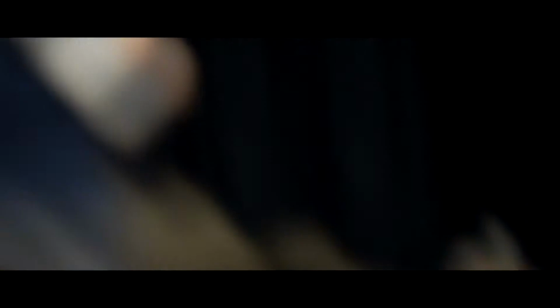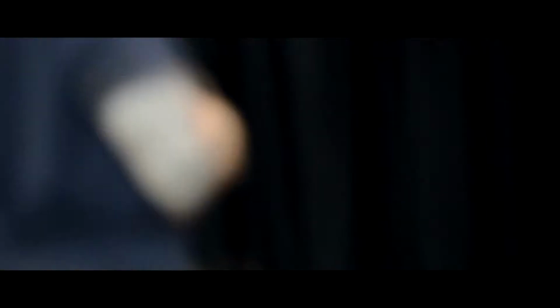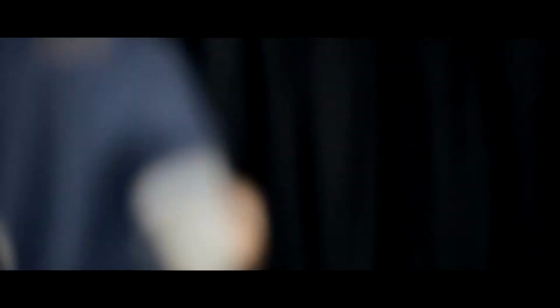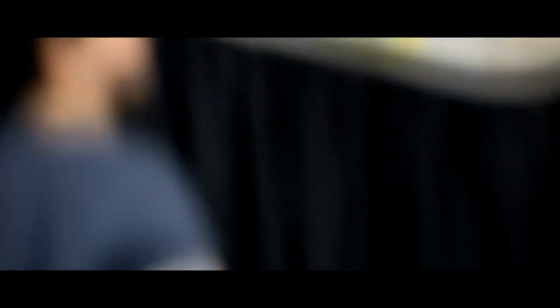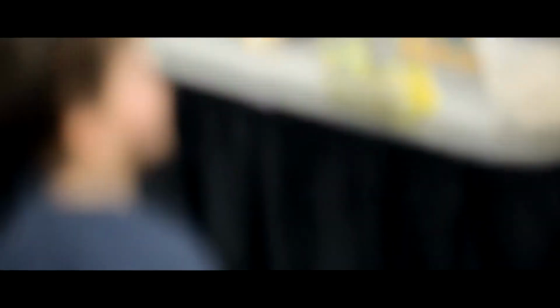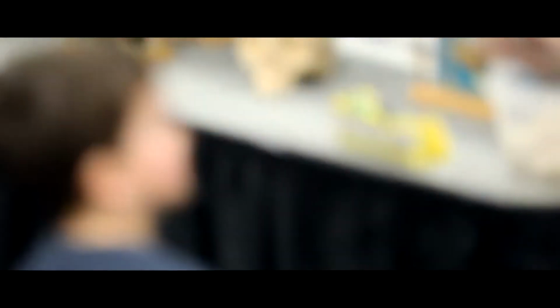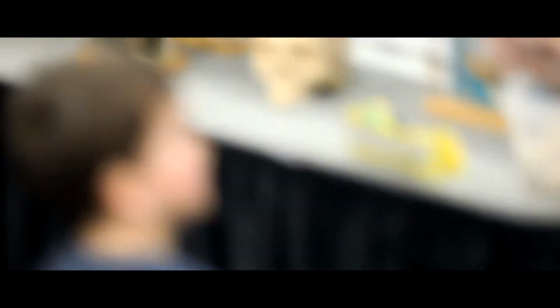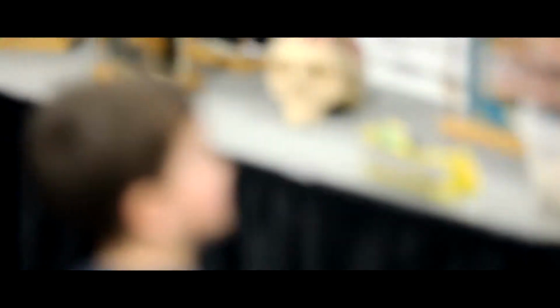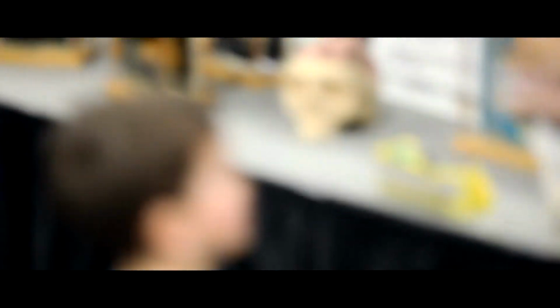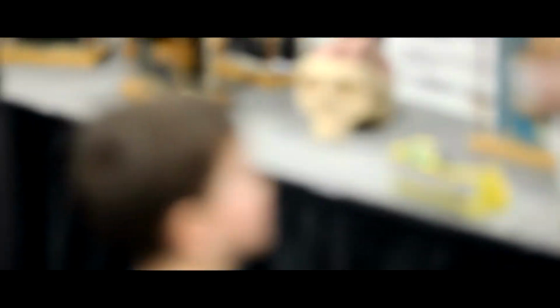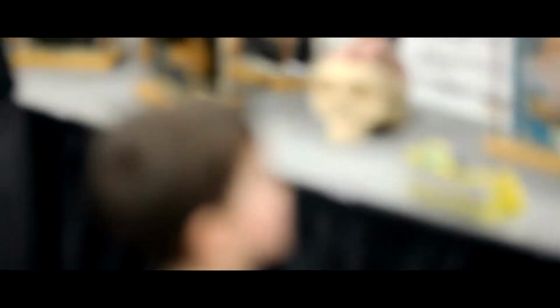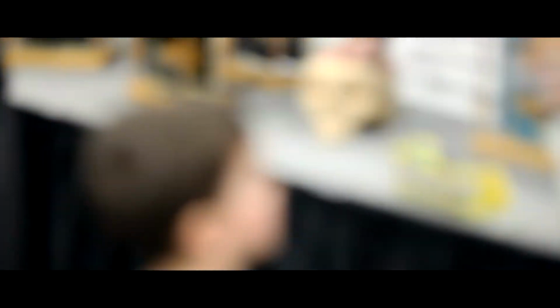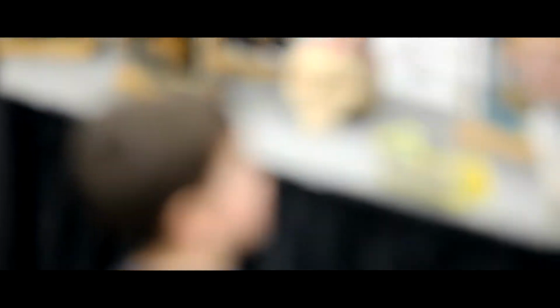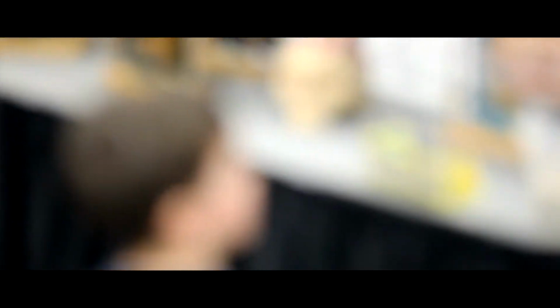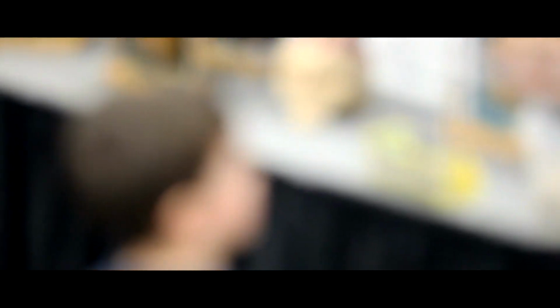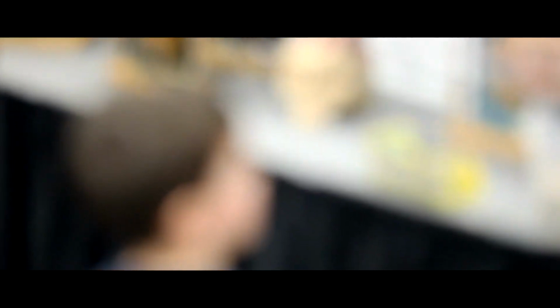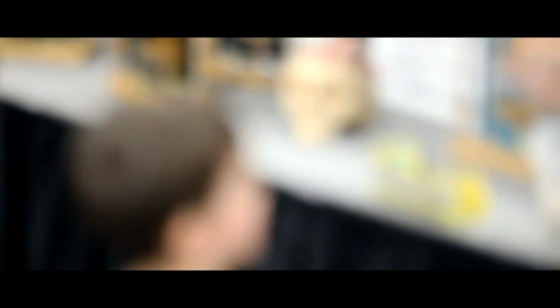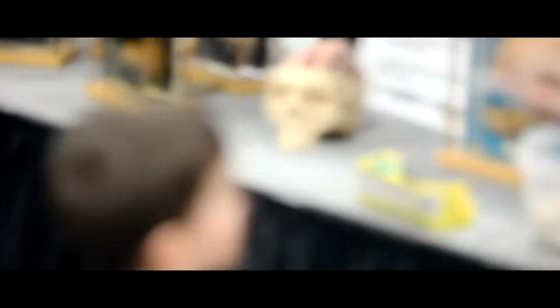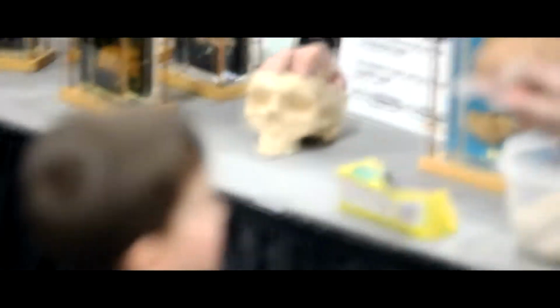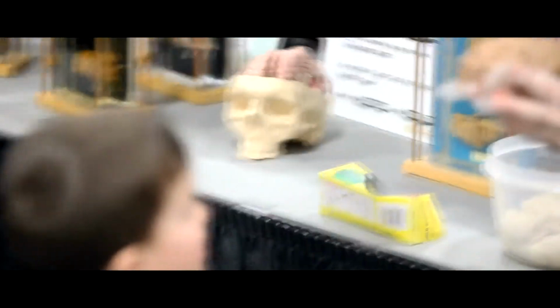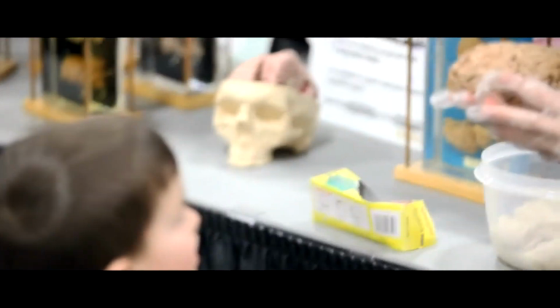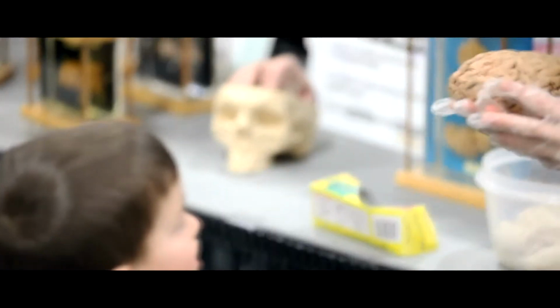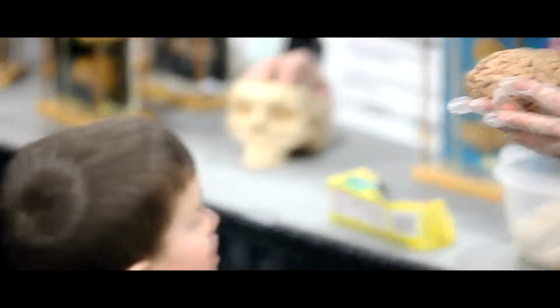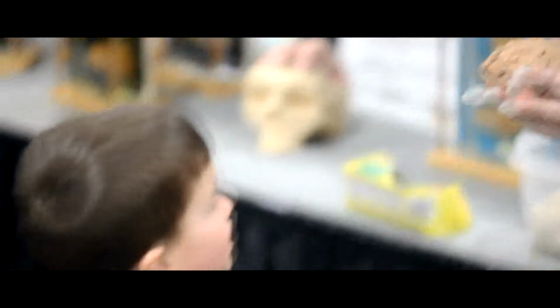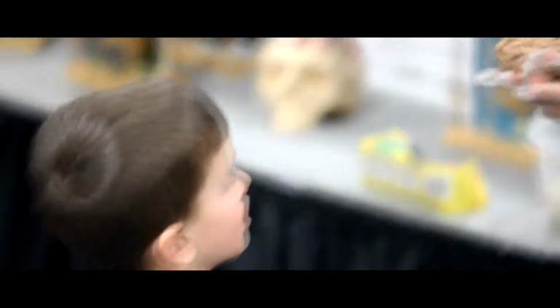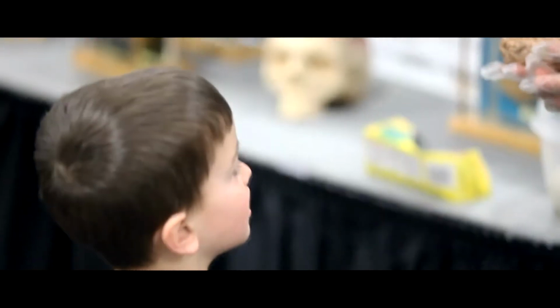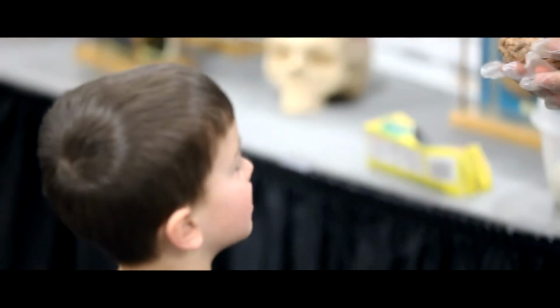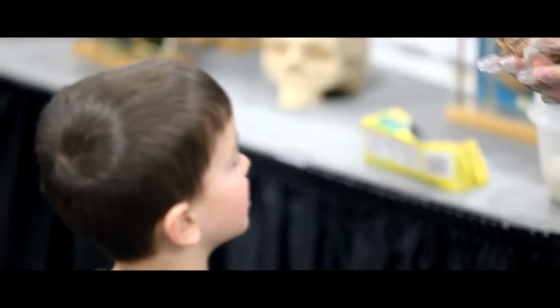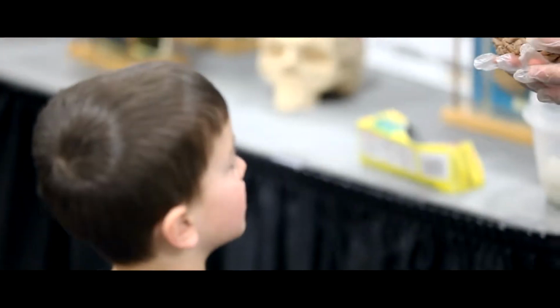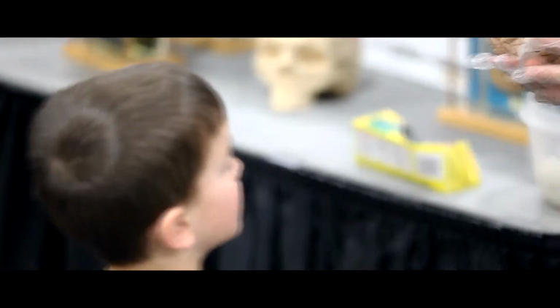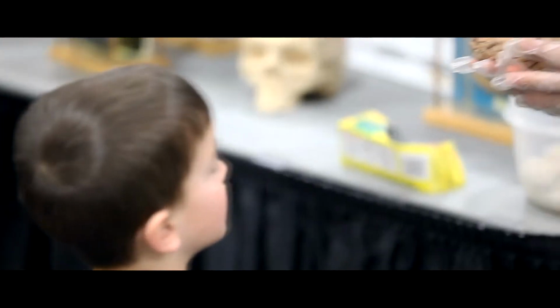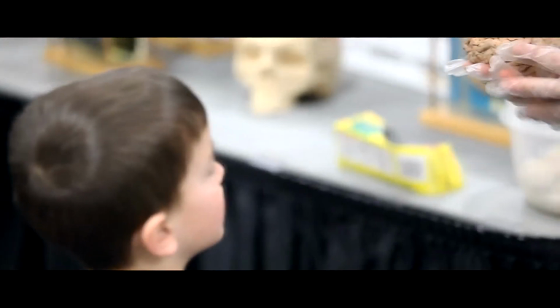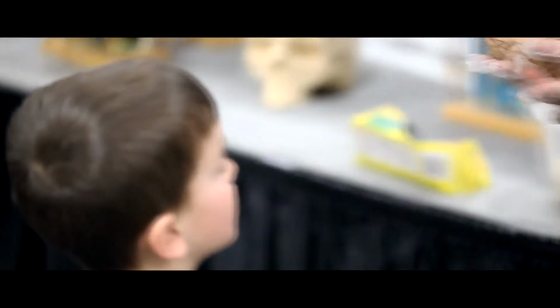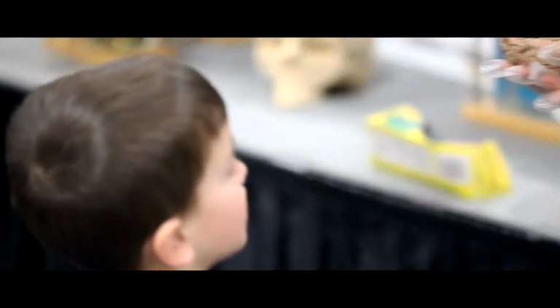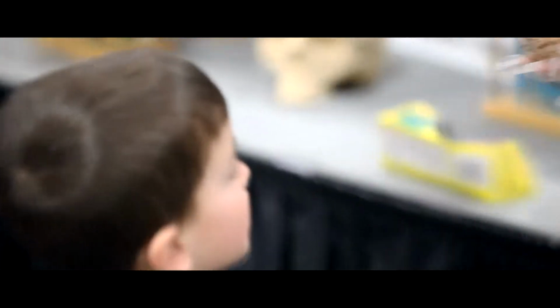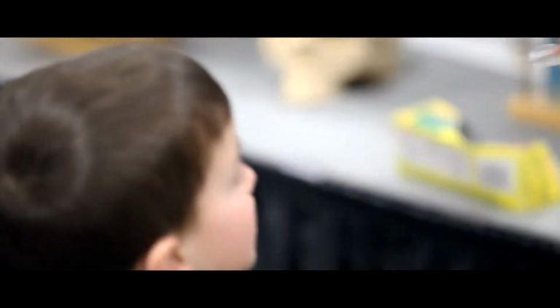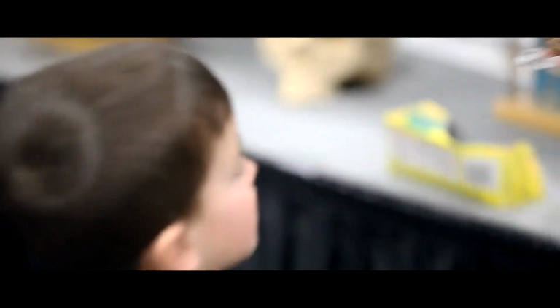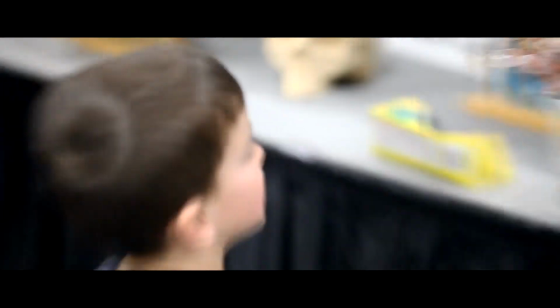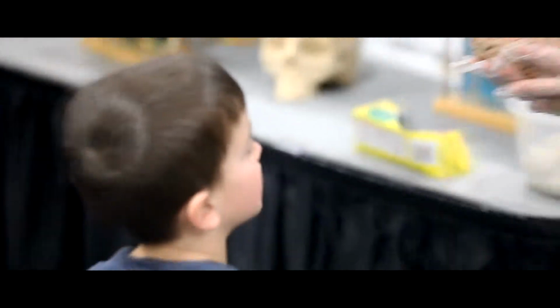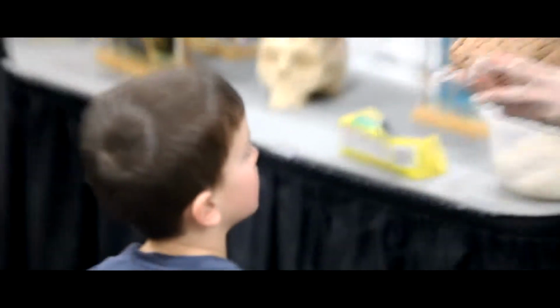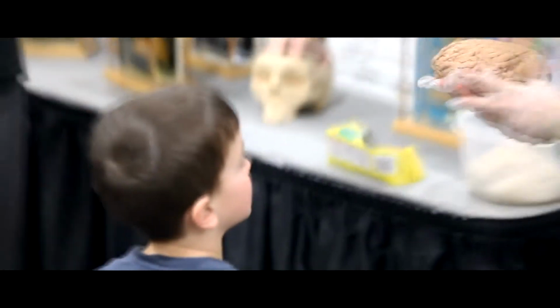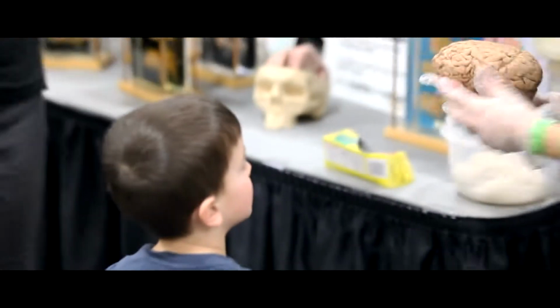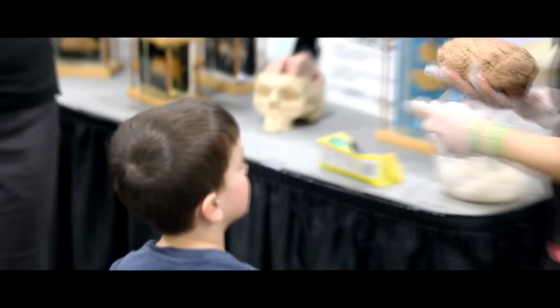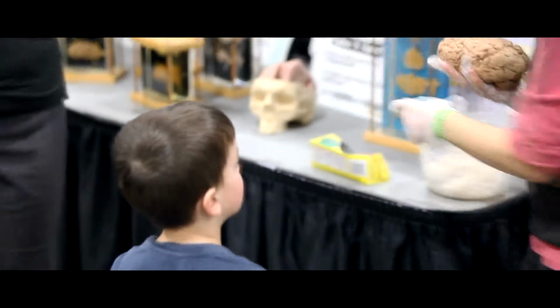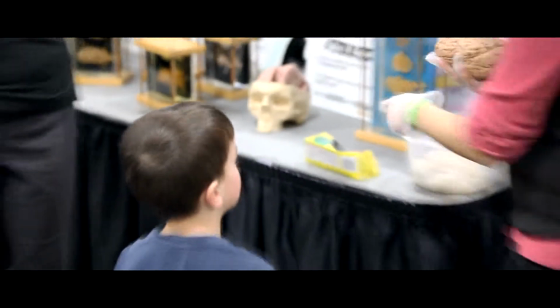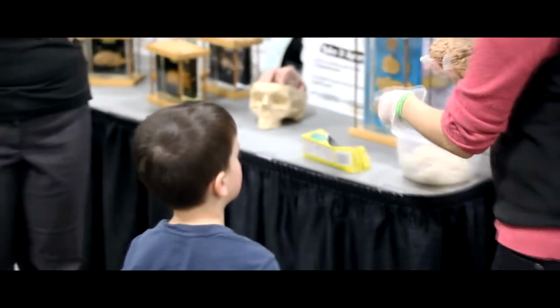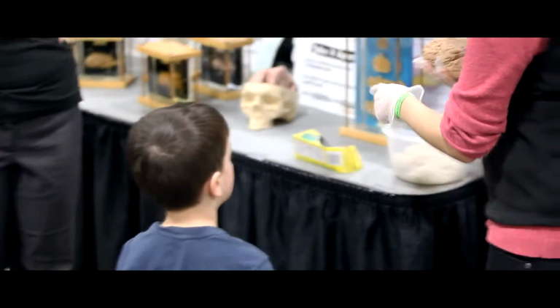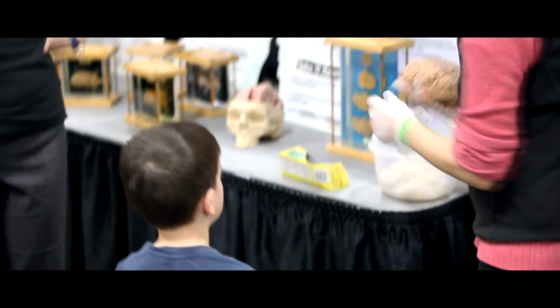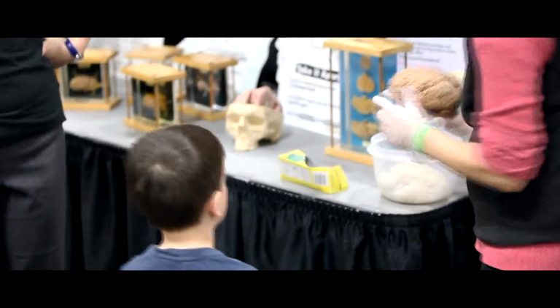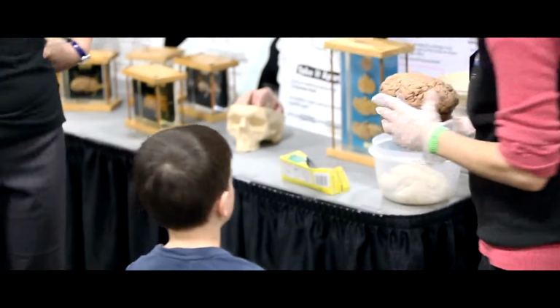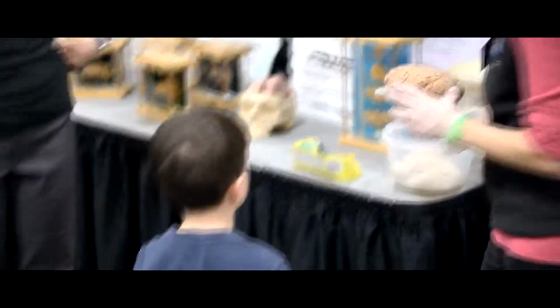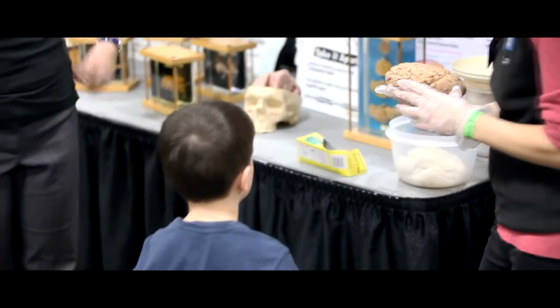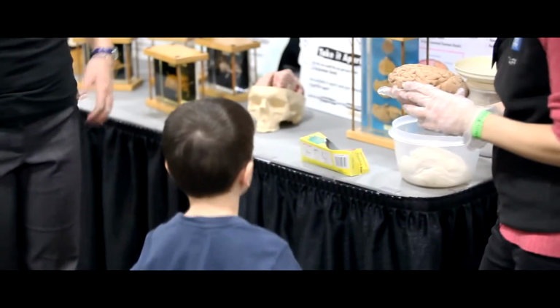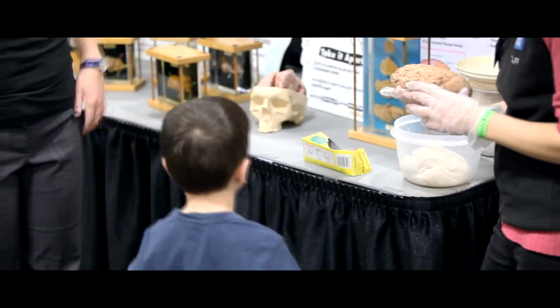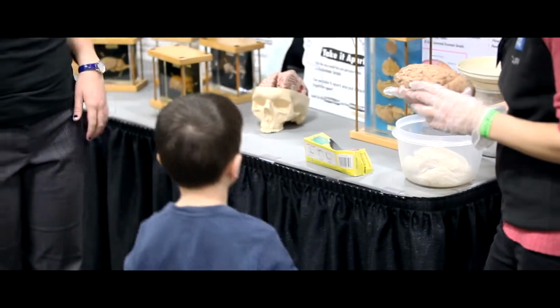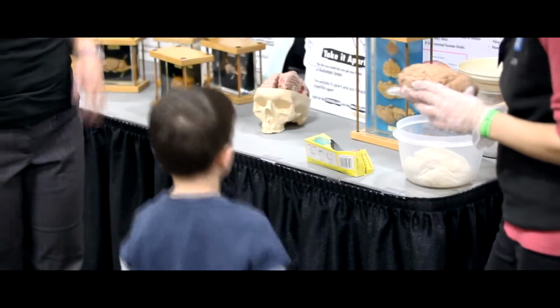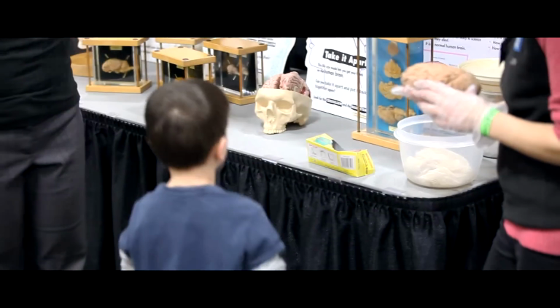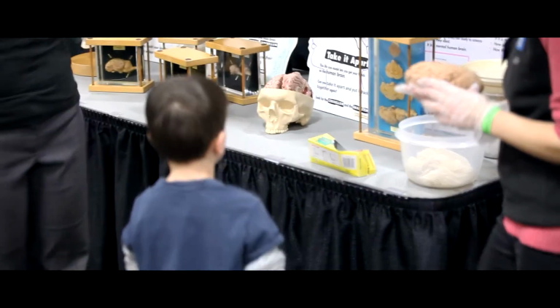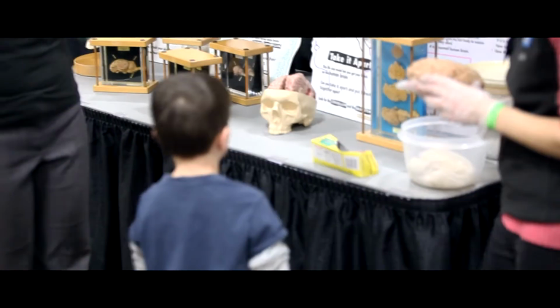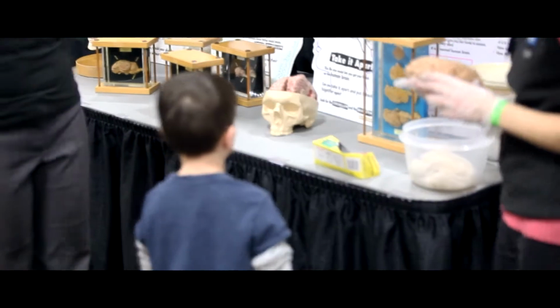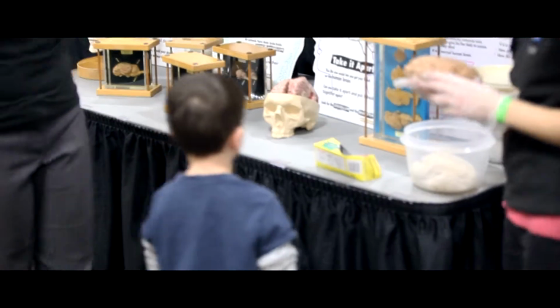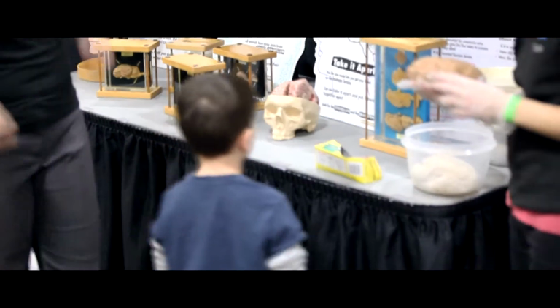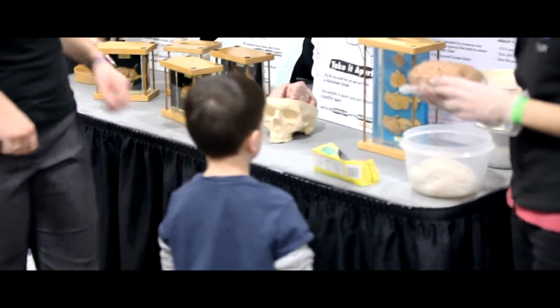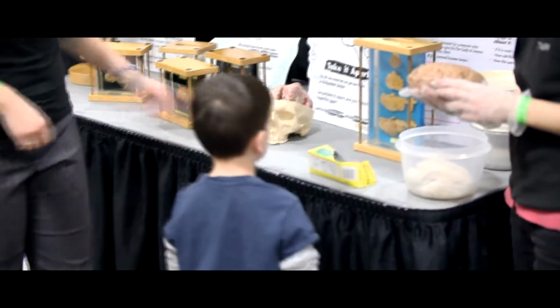A real human brain. If you would like to touch it, I'm going to tell you a little bit about it. If you'd like to touch it, you can put one of these little plastic bags on your hand.